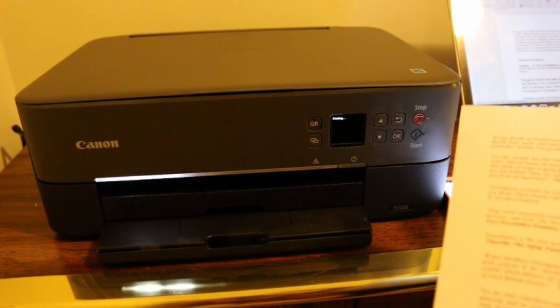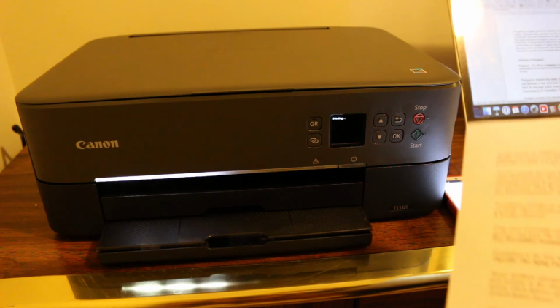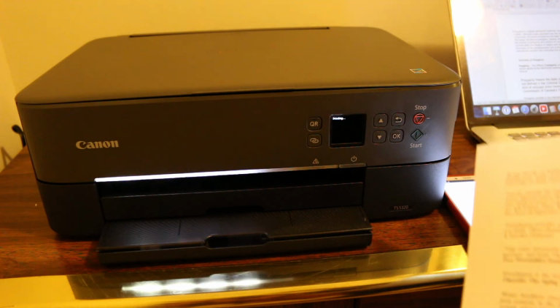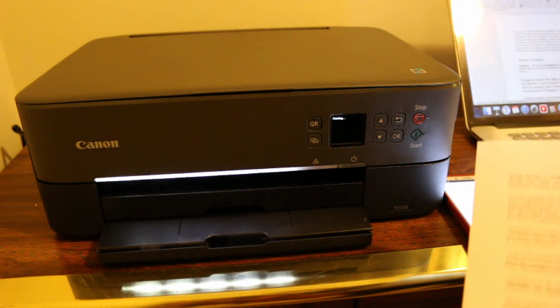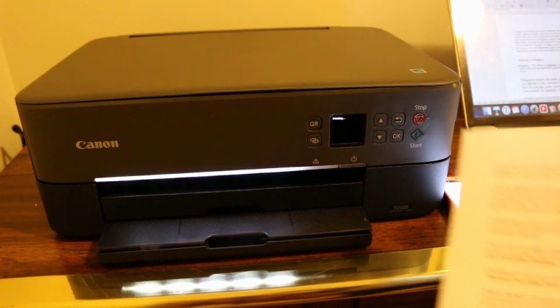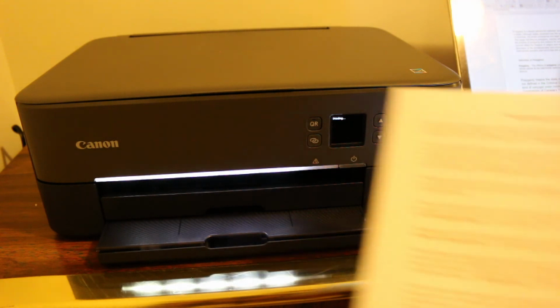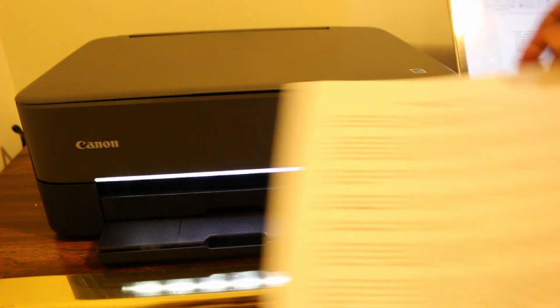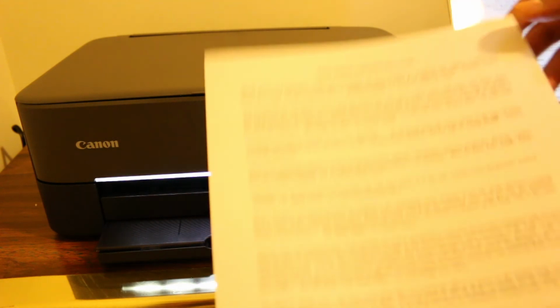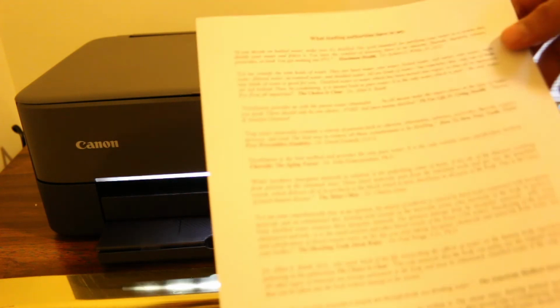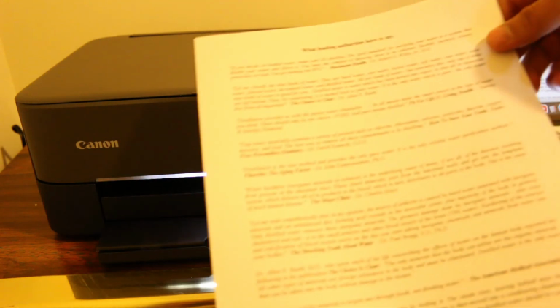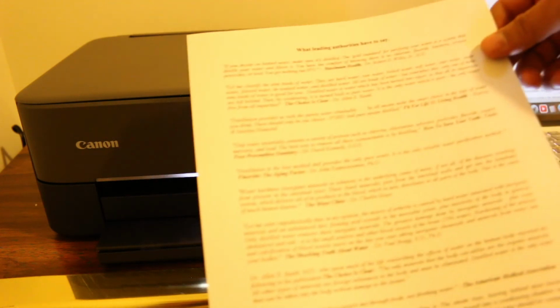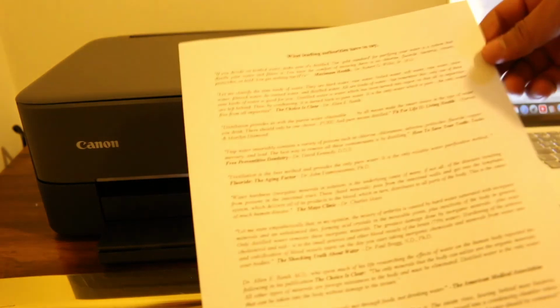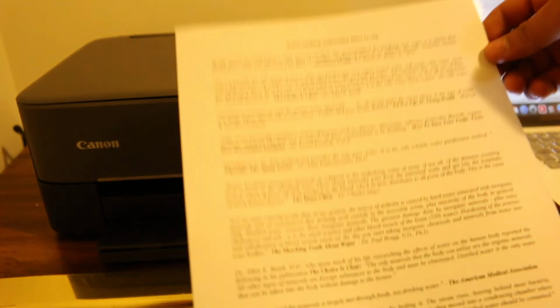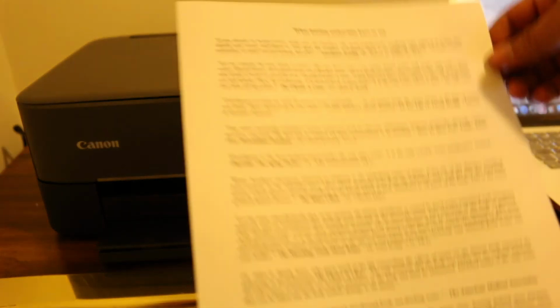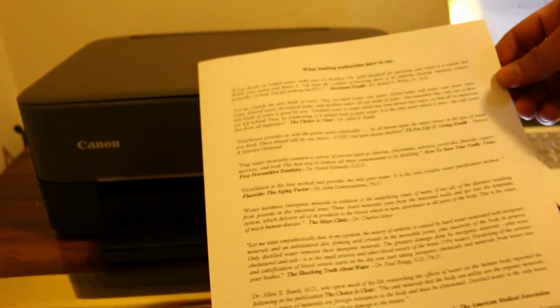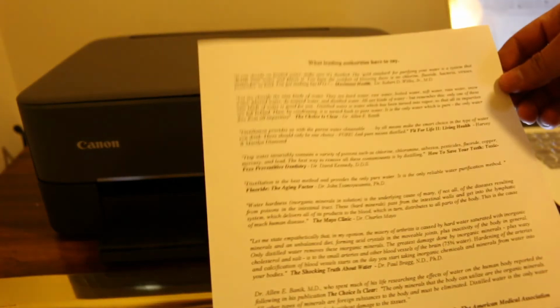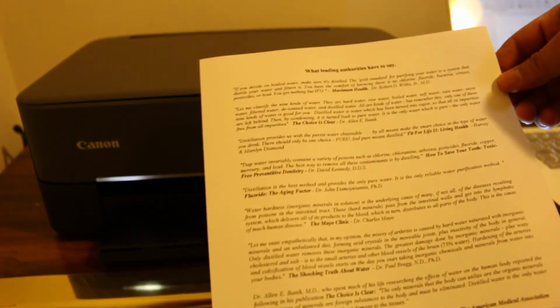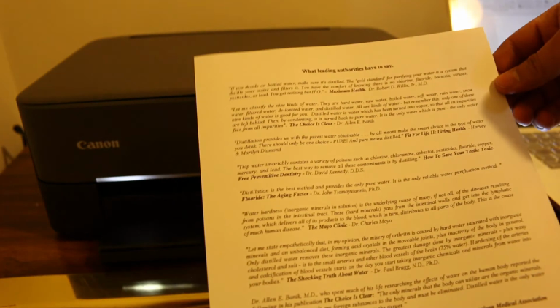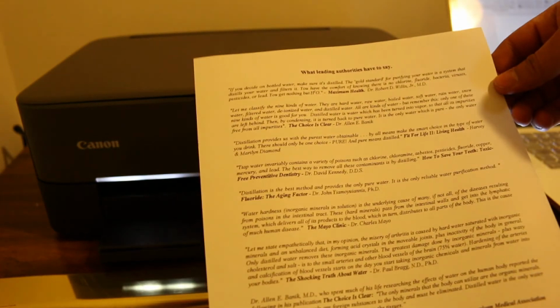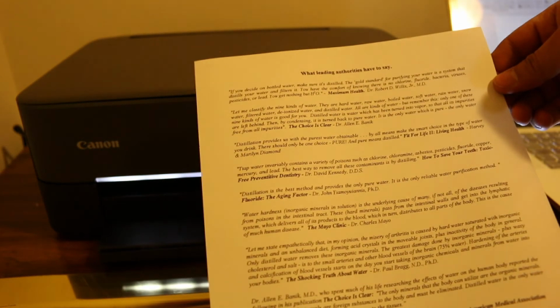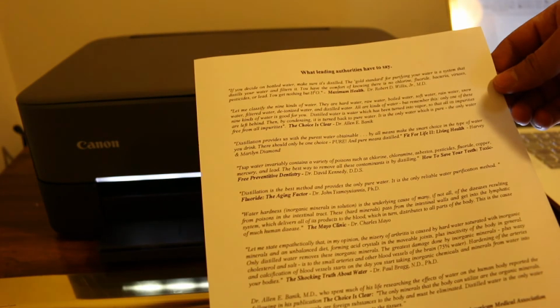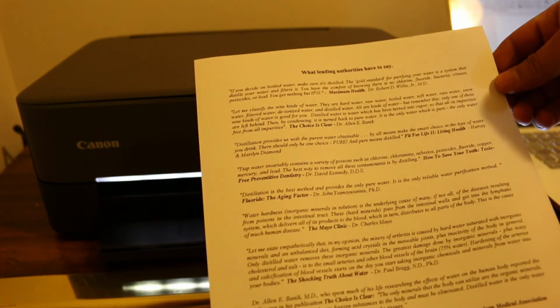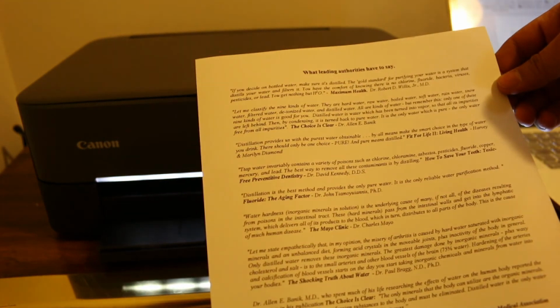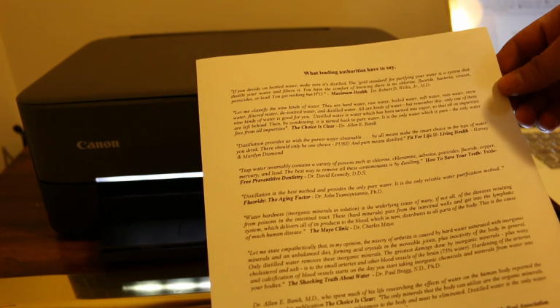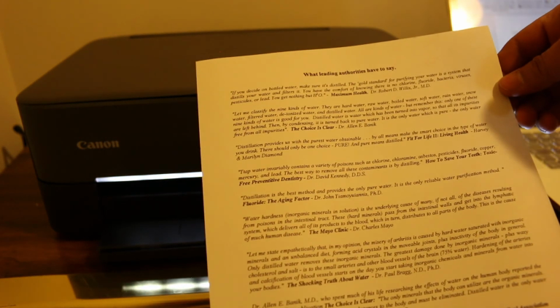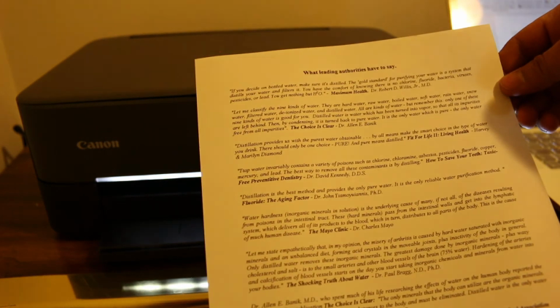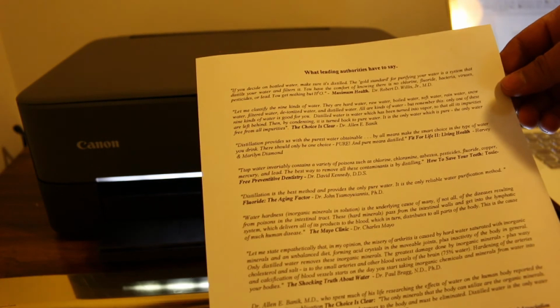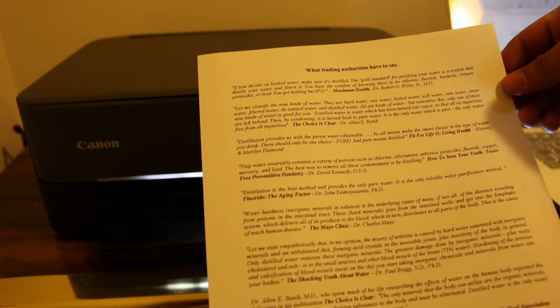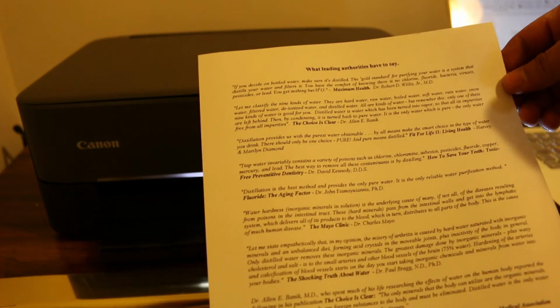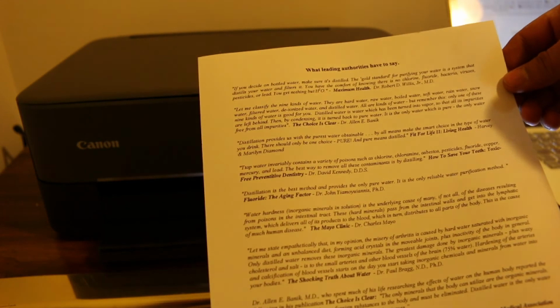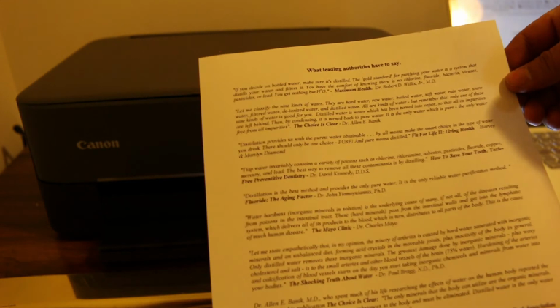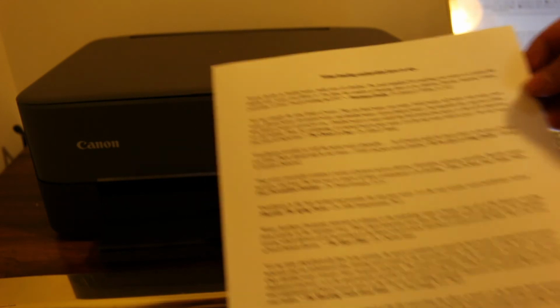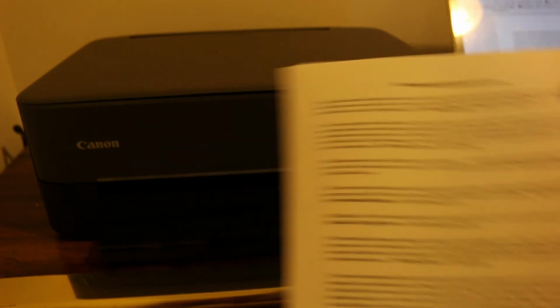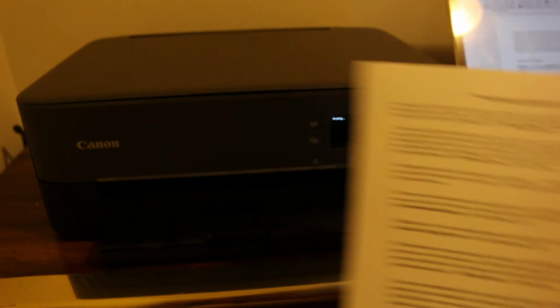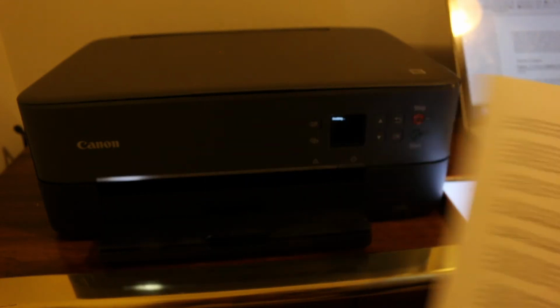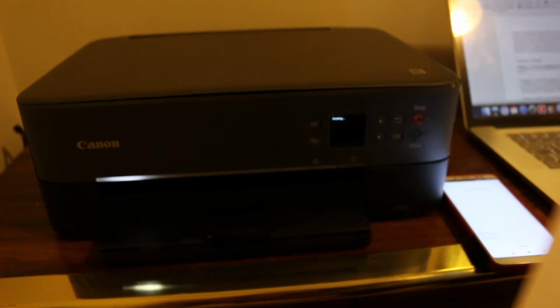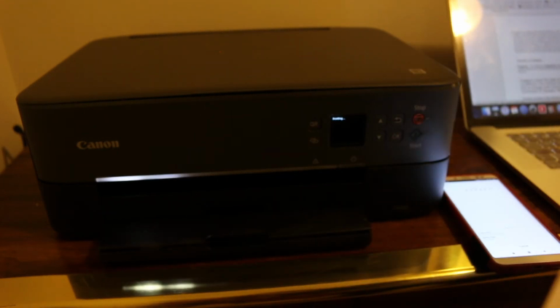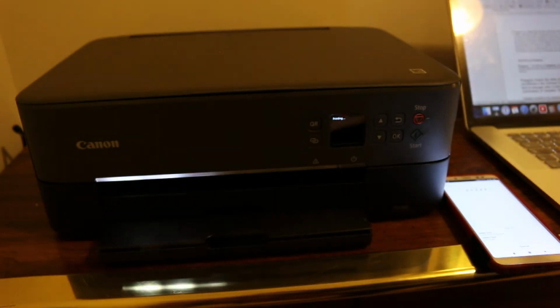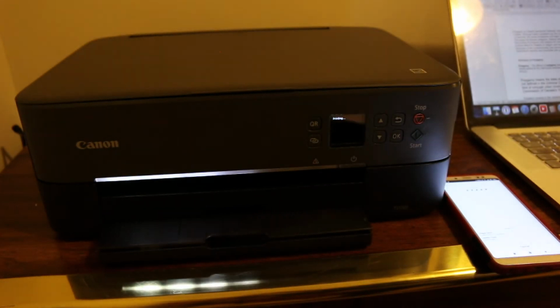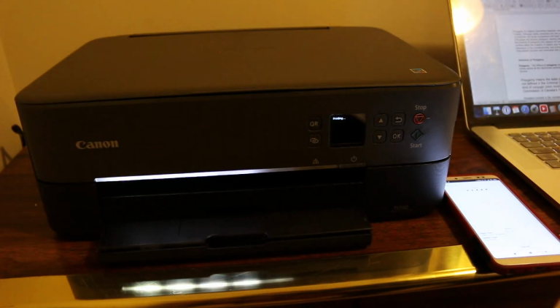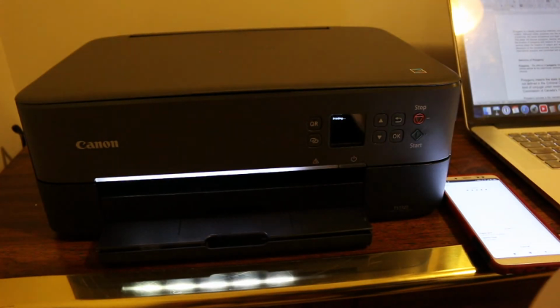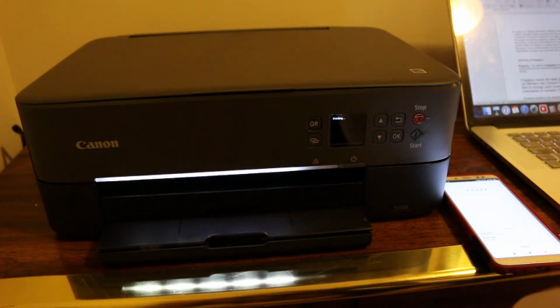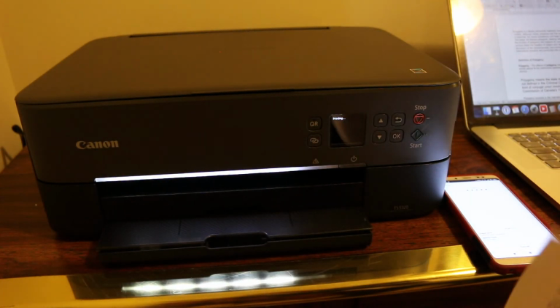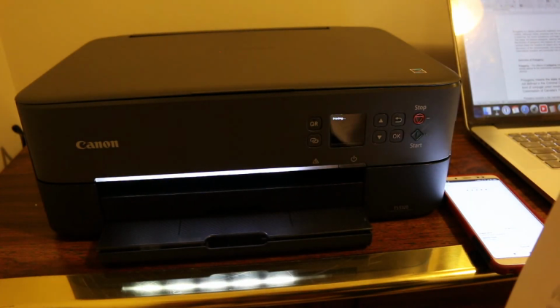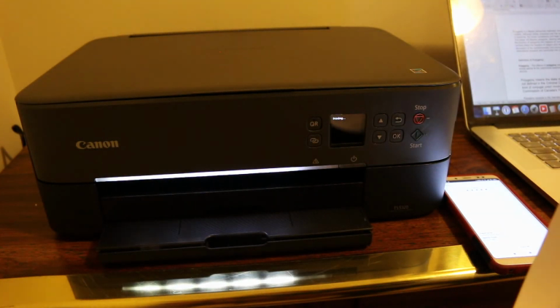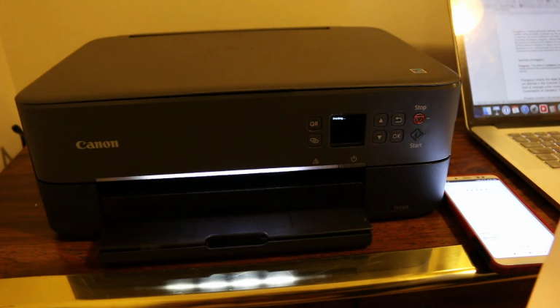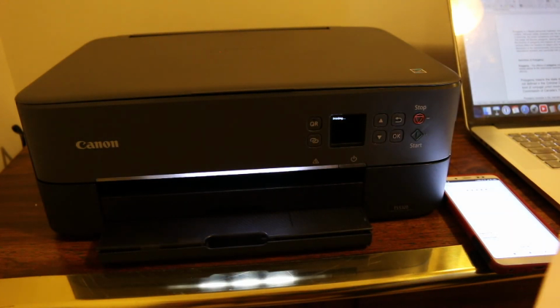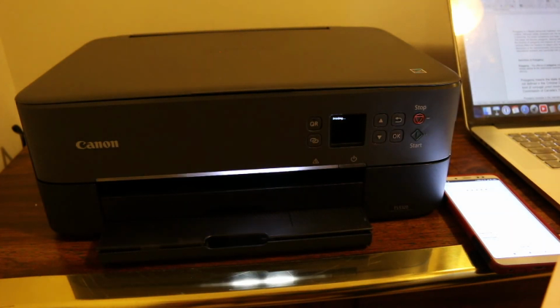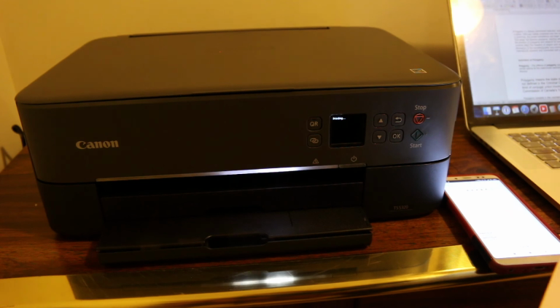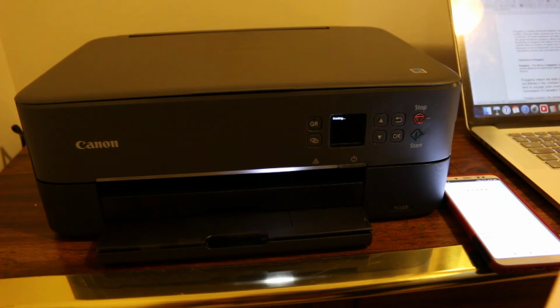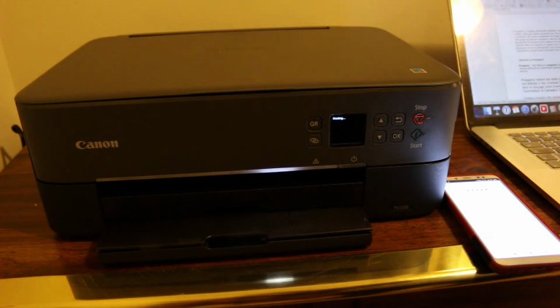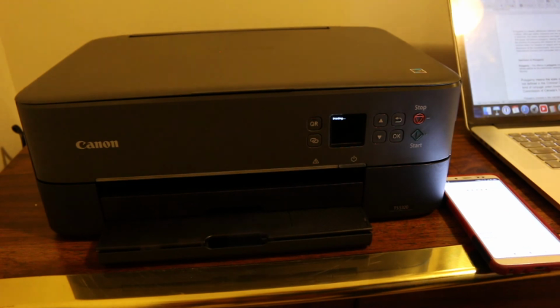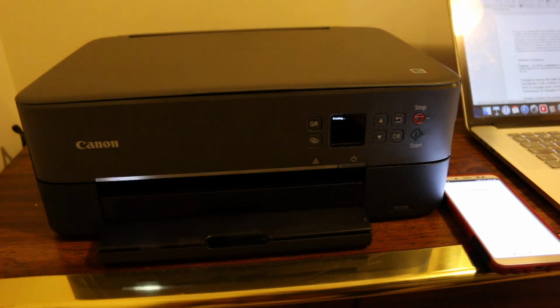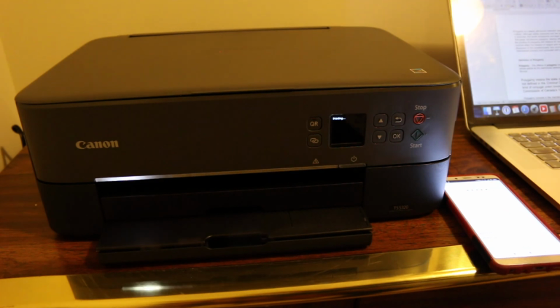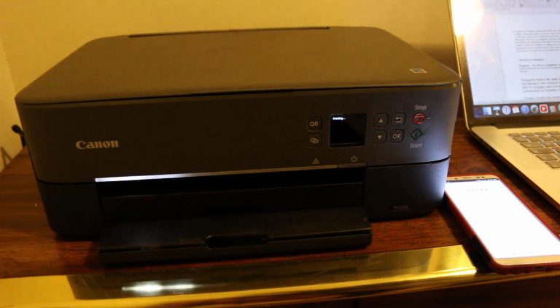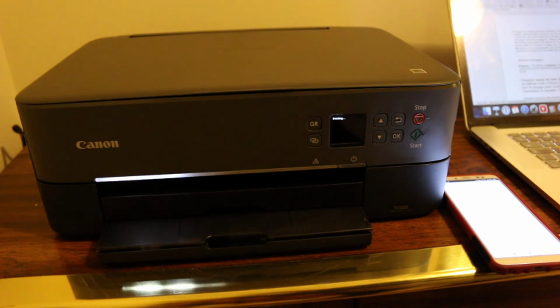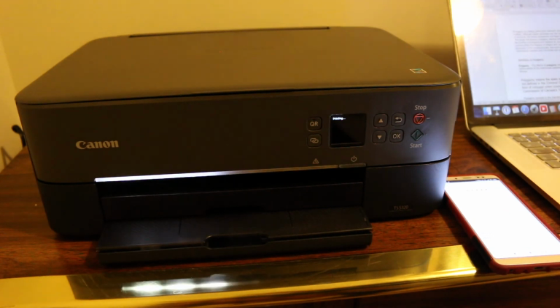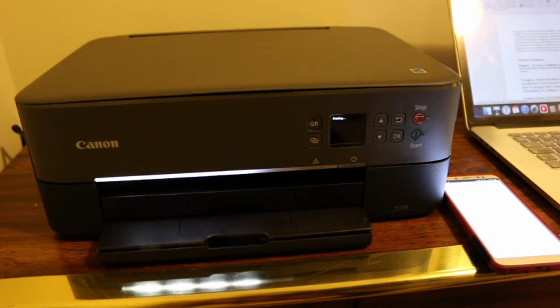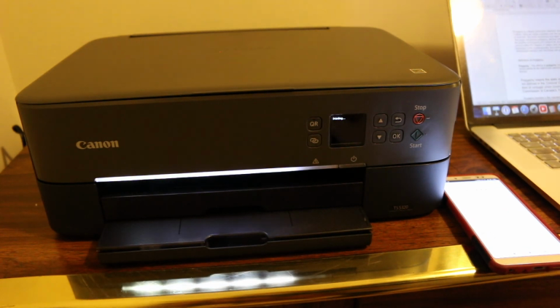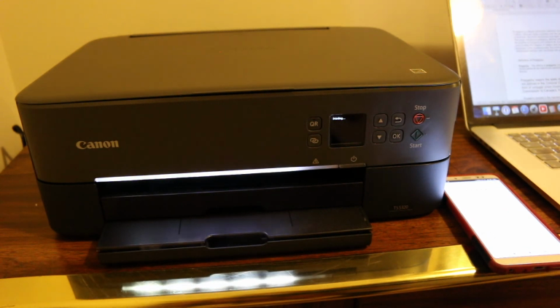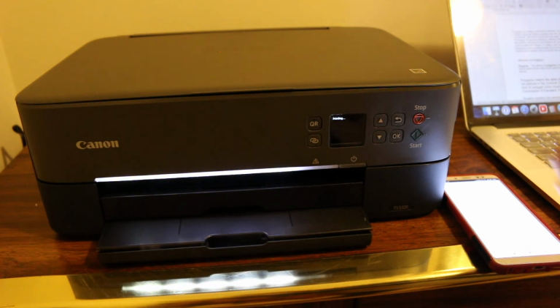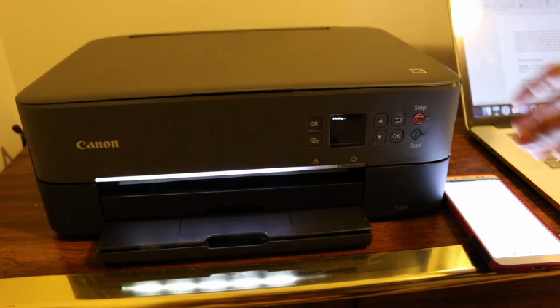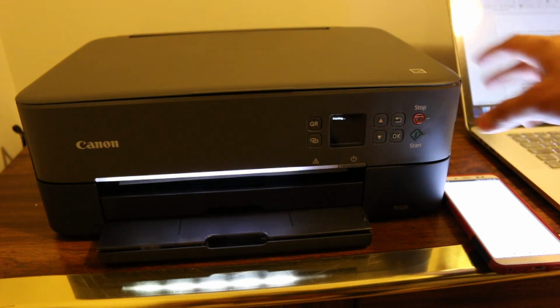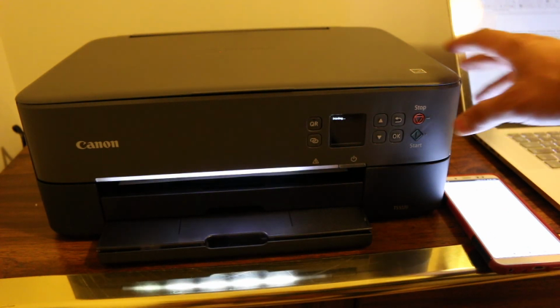We can see it has printed. That's how you set up your Canon printer with your mobile phone. Thanks for watching.